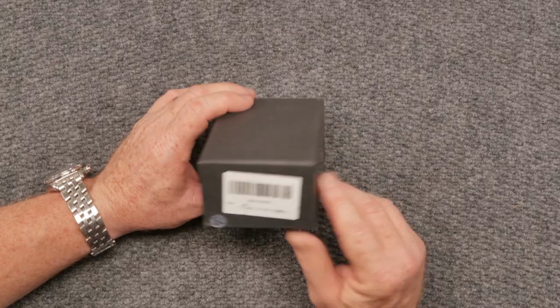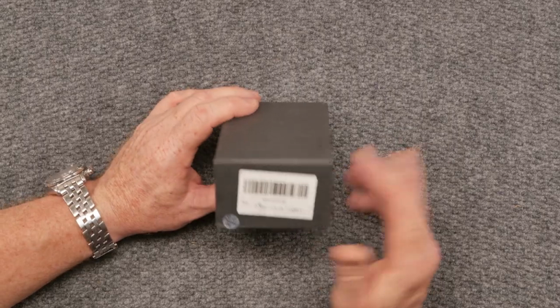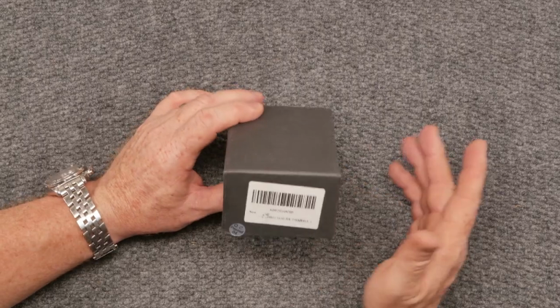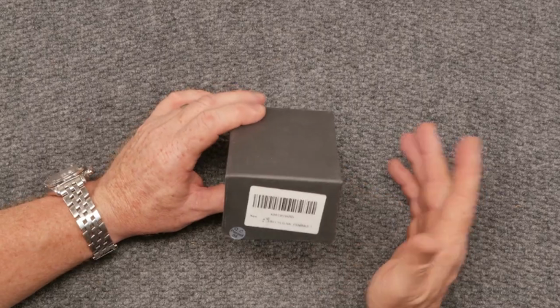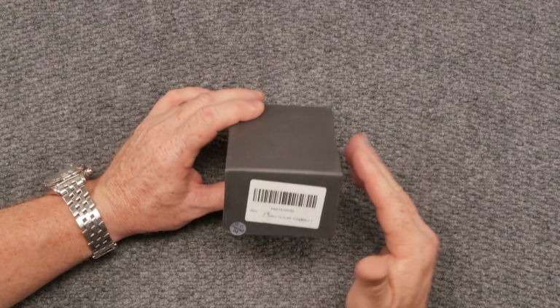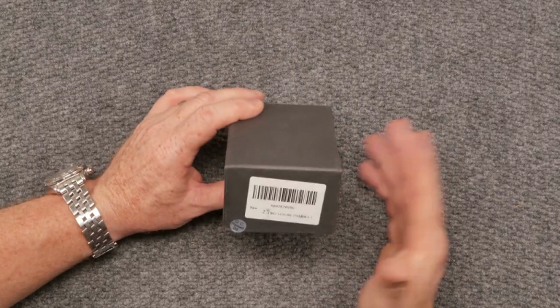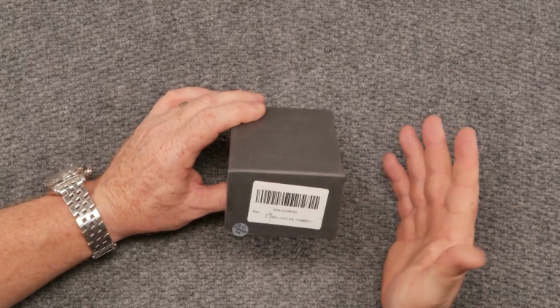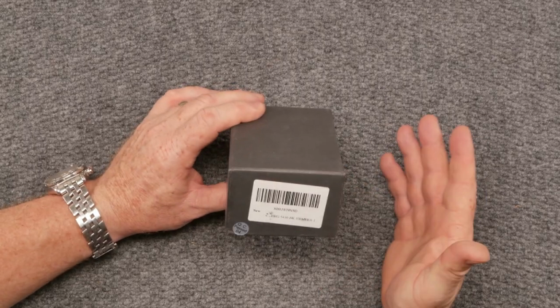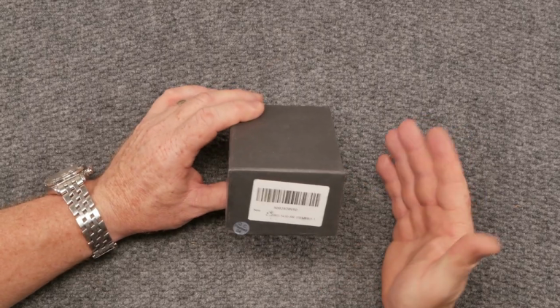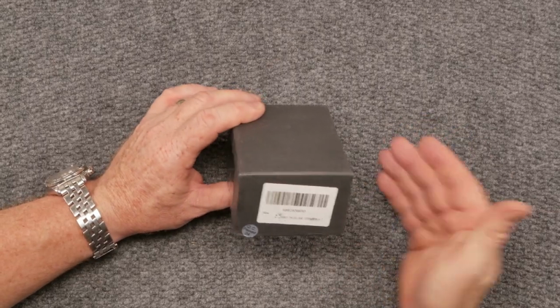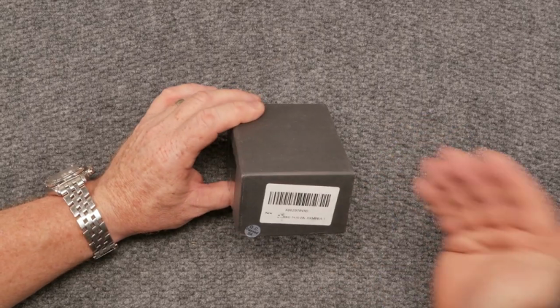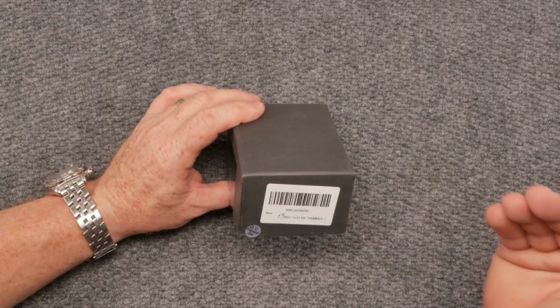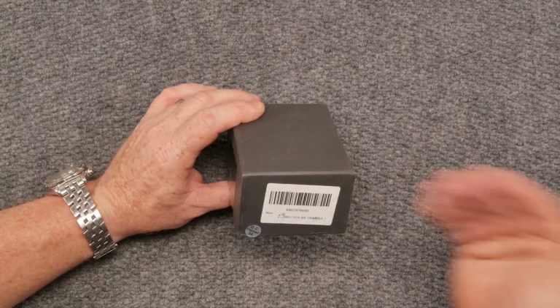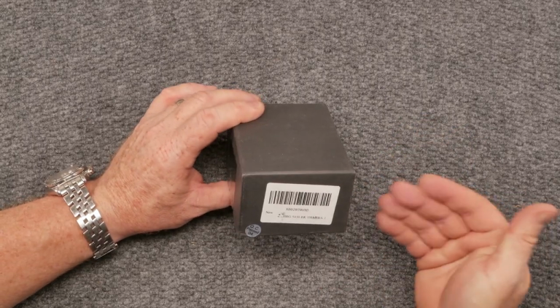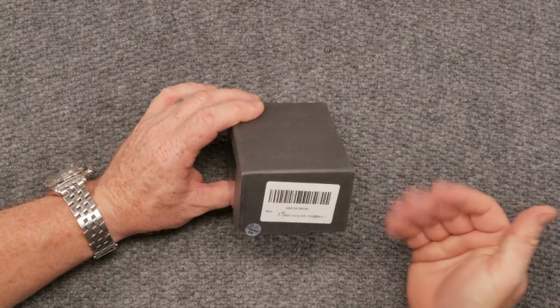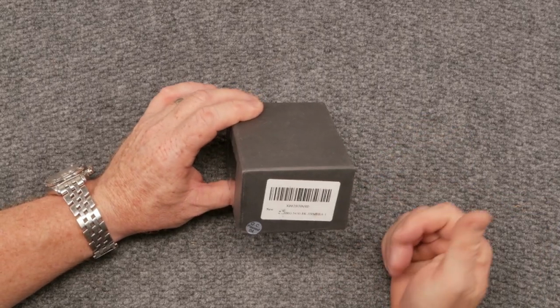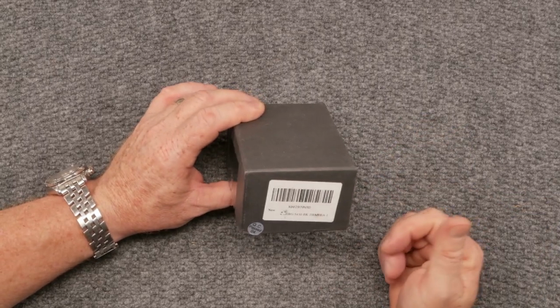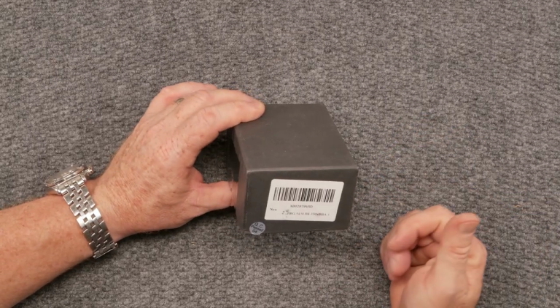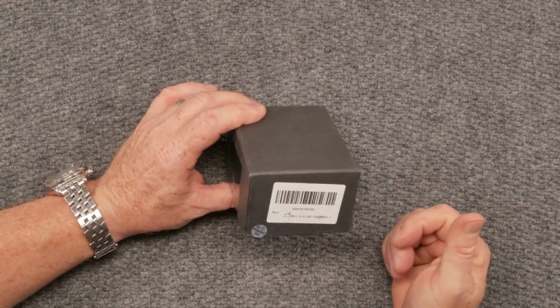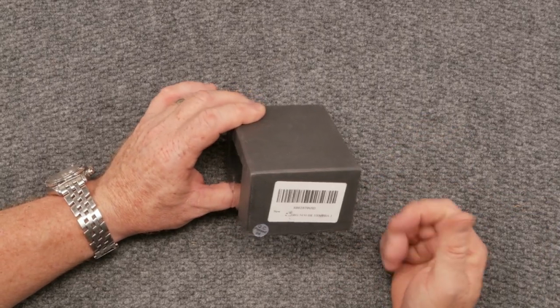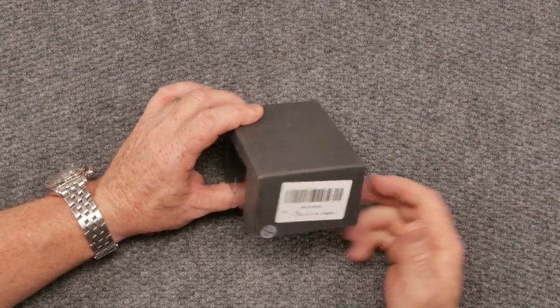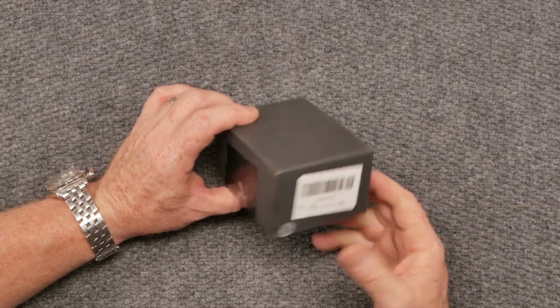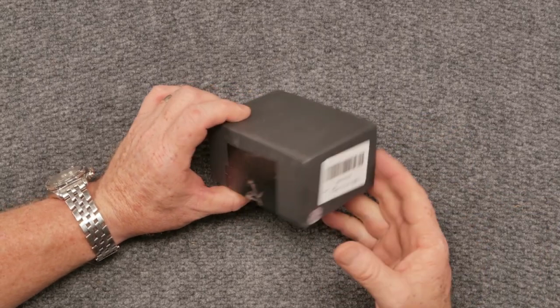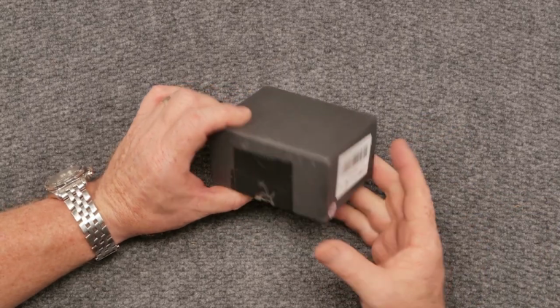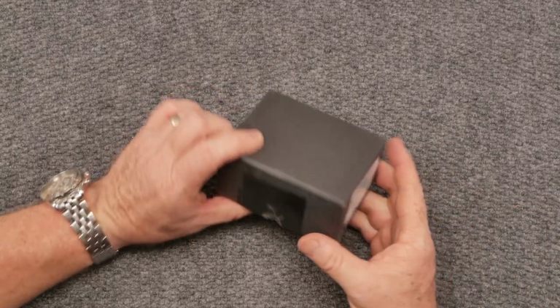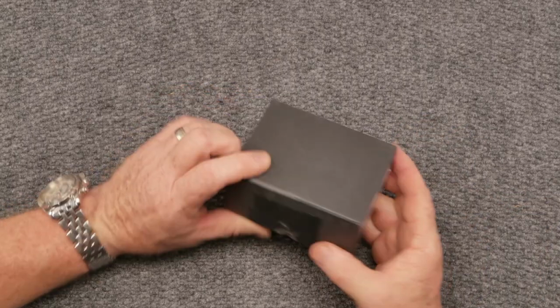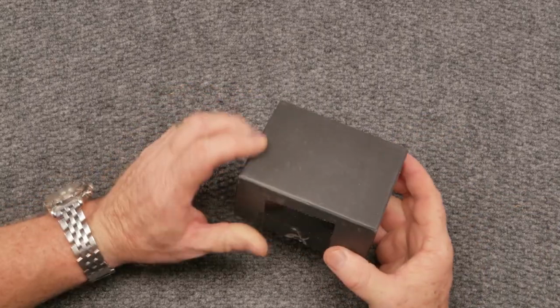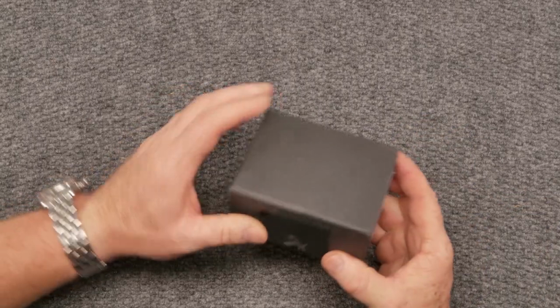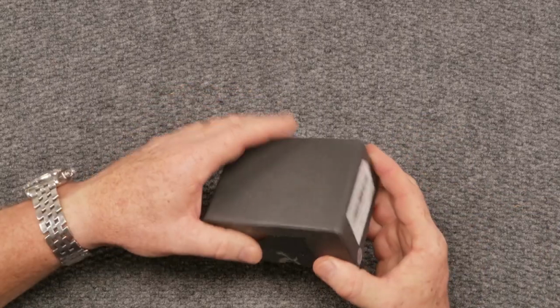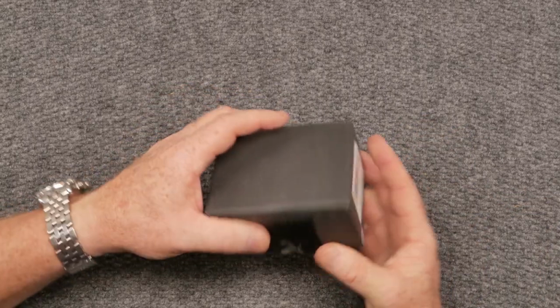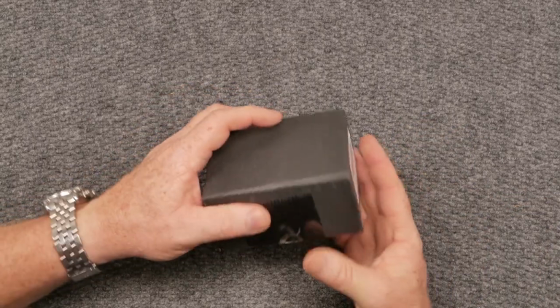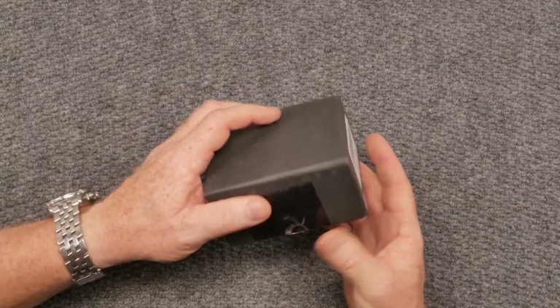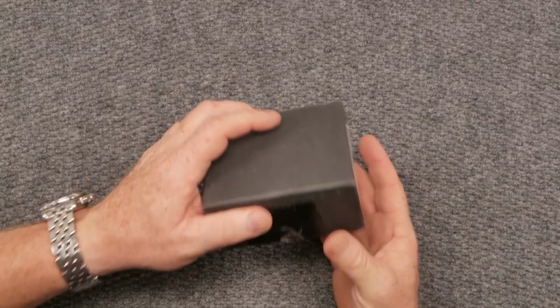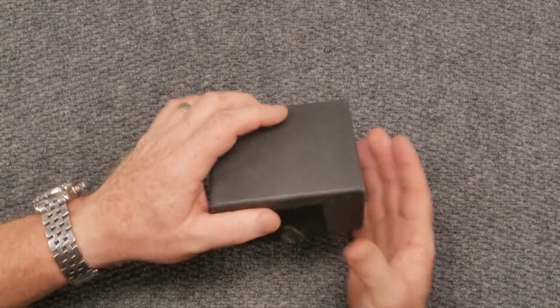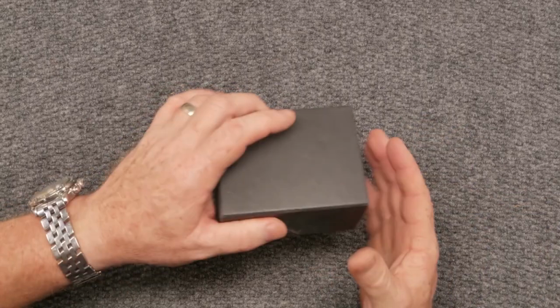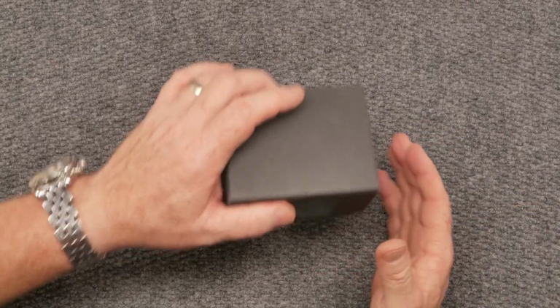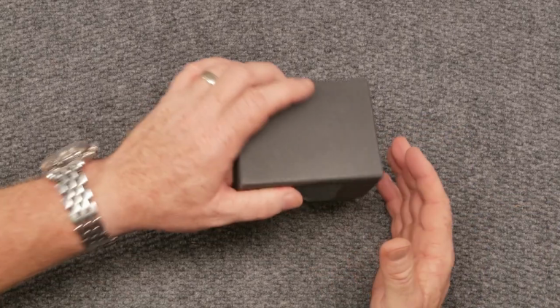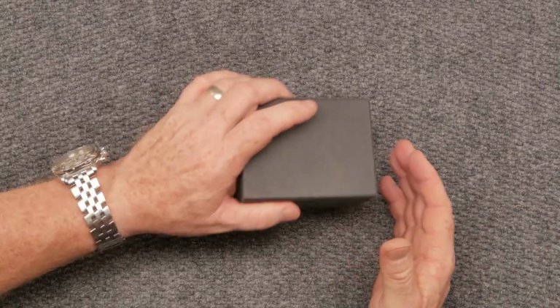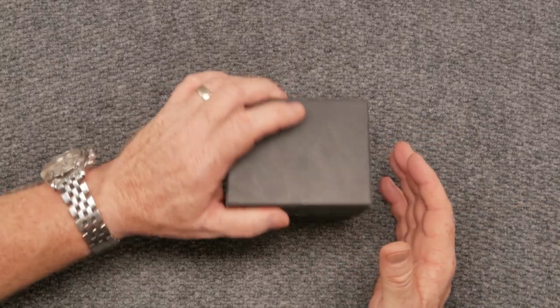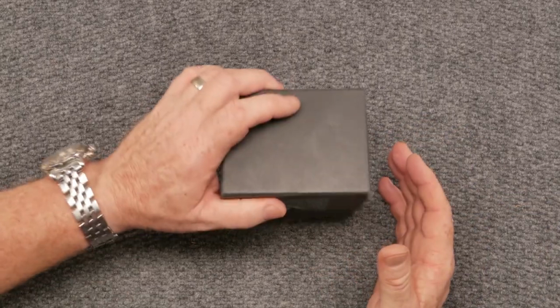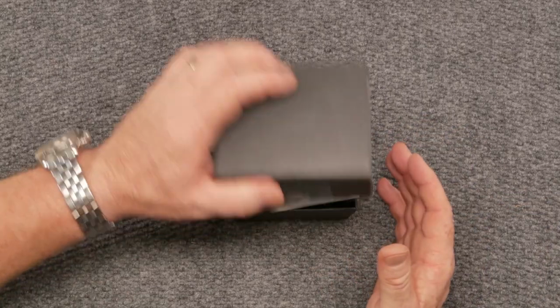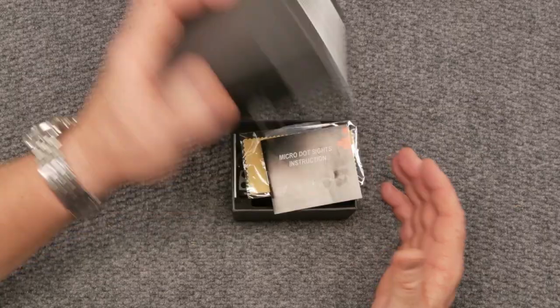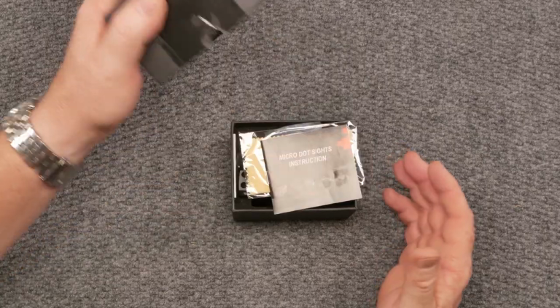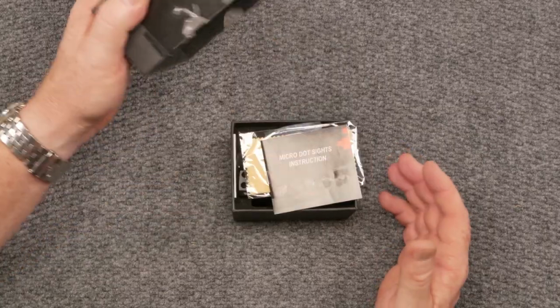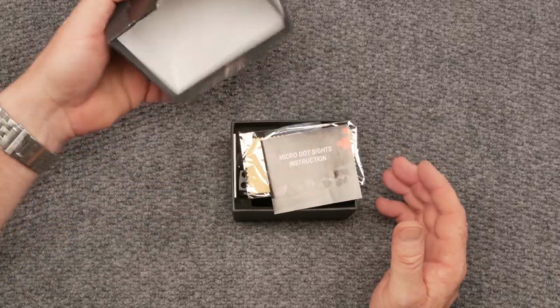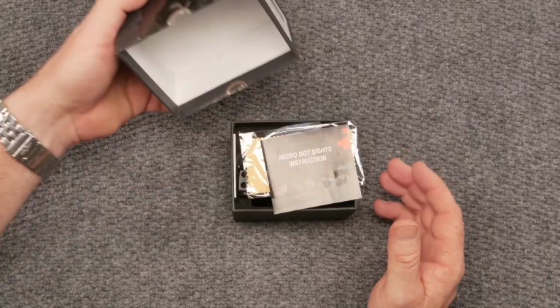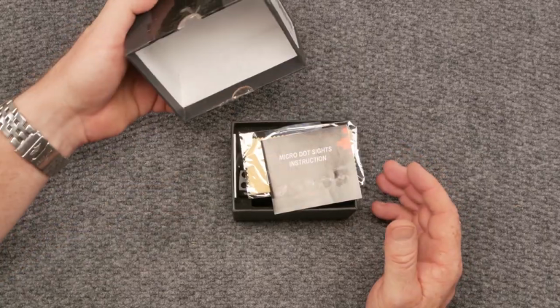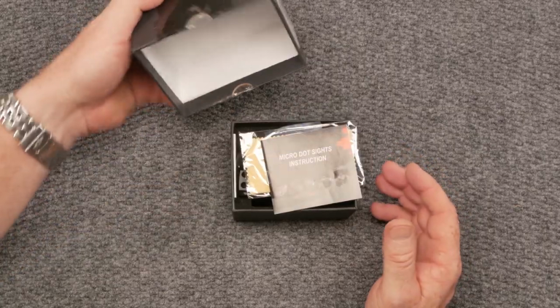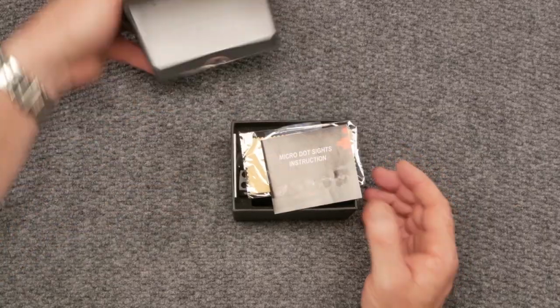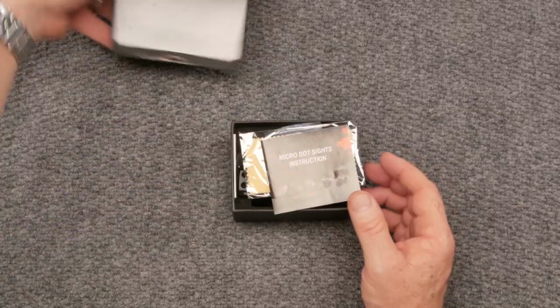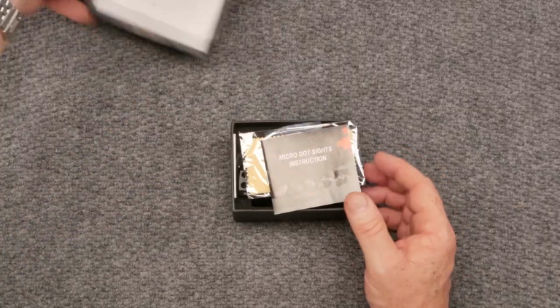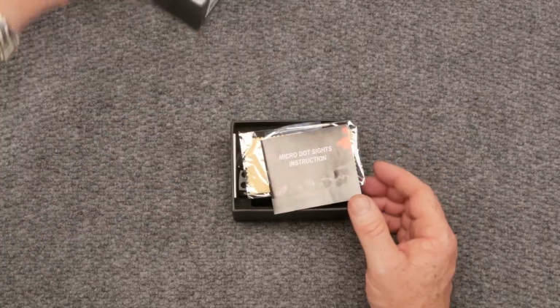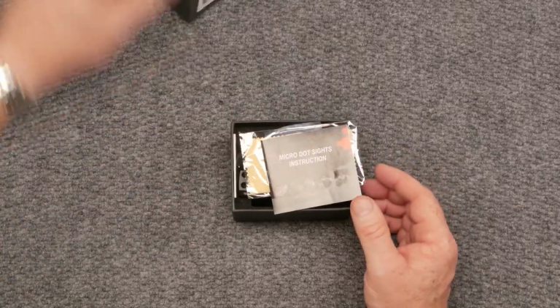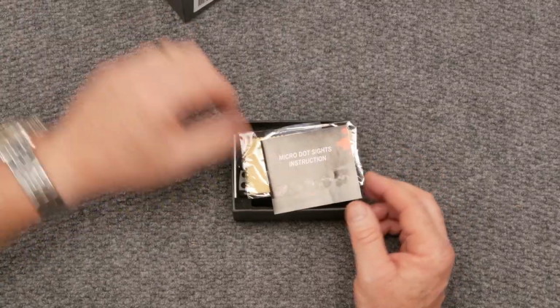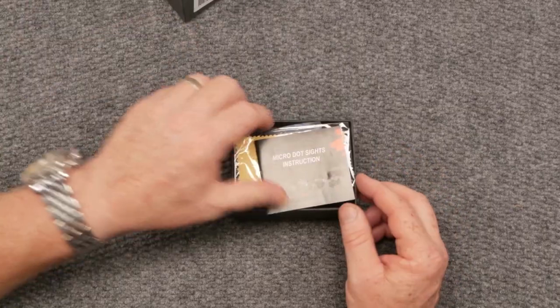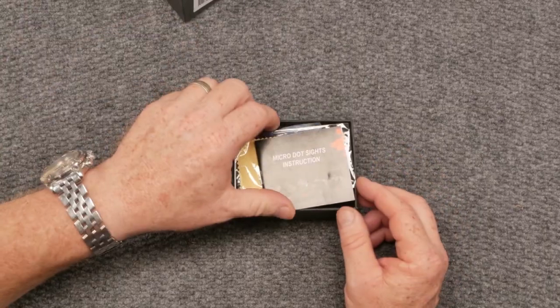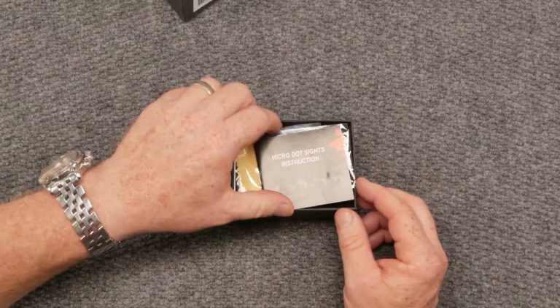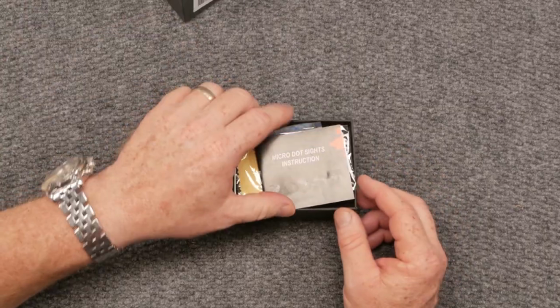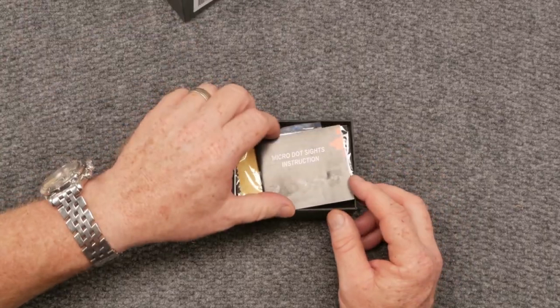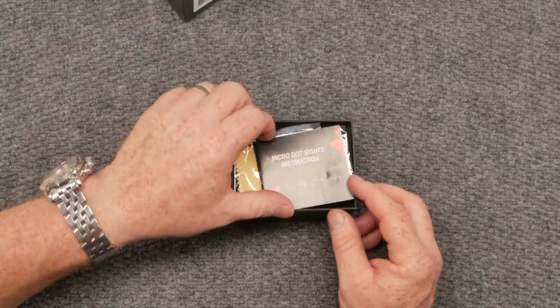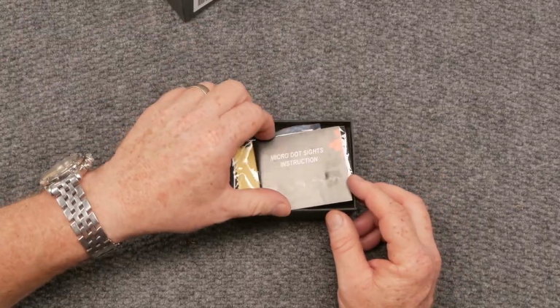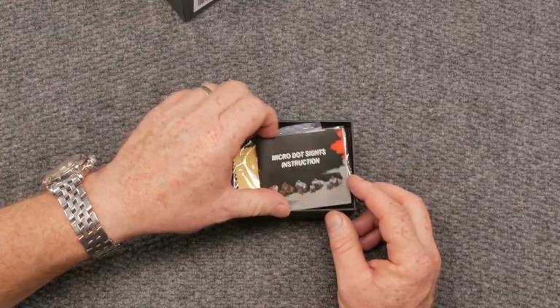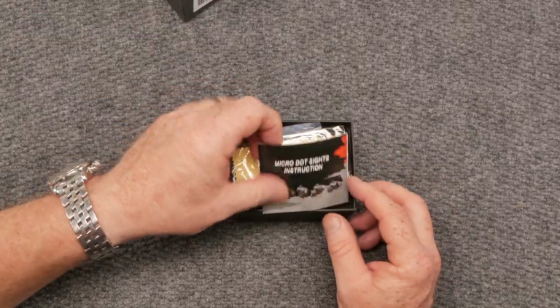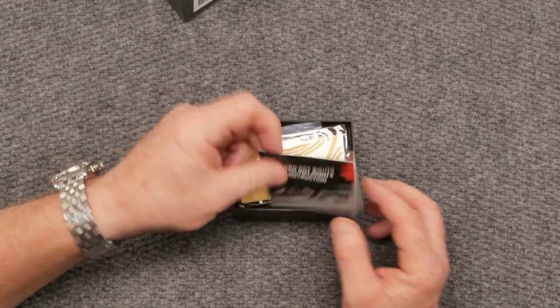Long story short — $29.99. So let's go ahead and take it out of the box and see what you got. This is the micro dot sight.